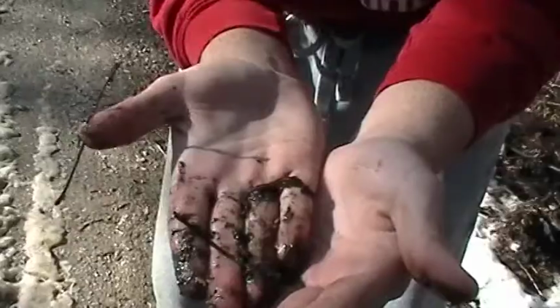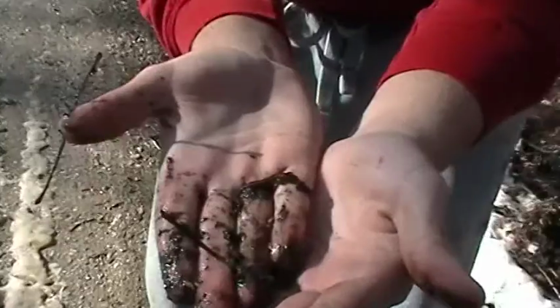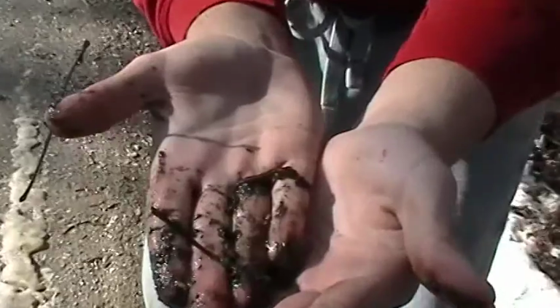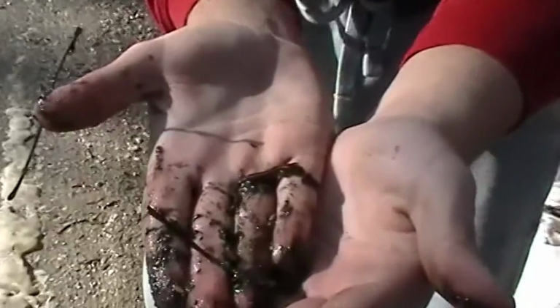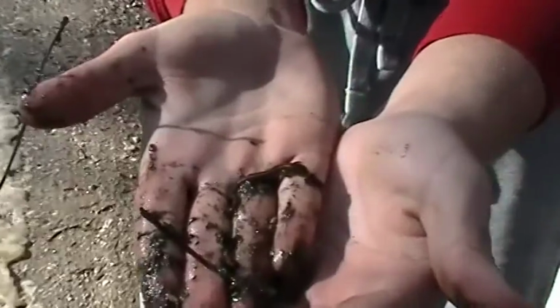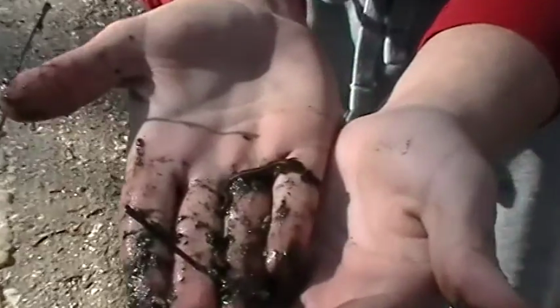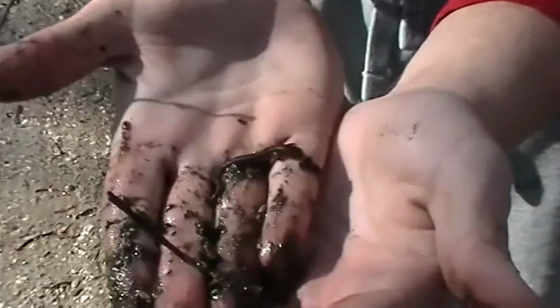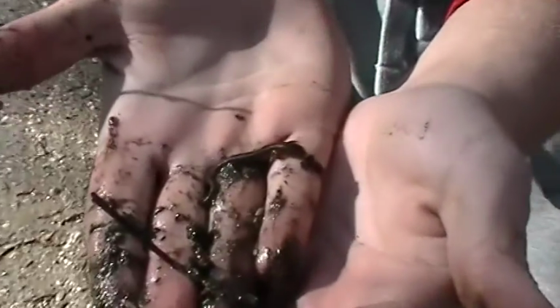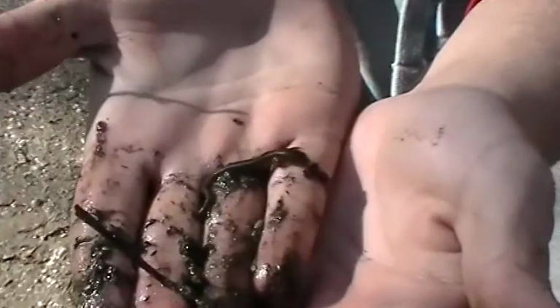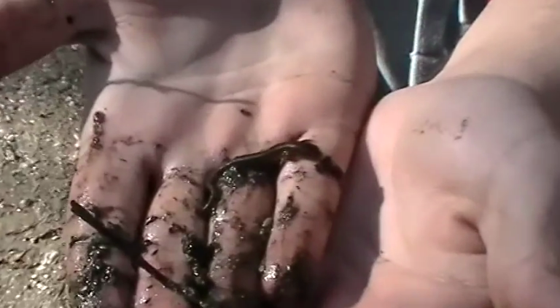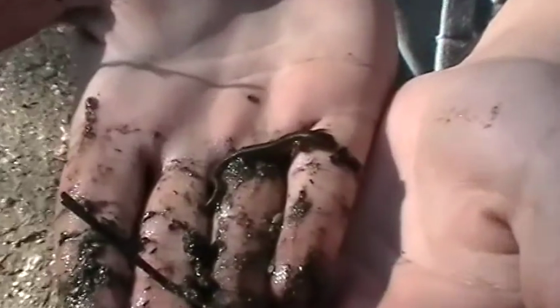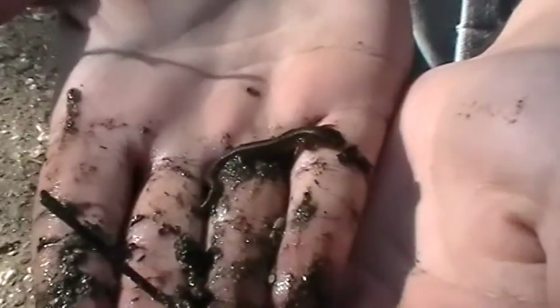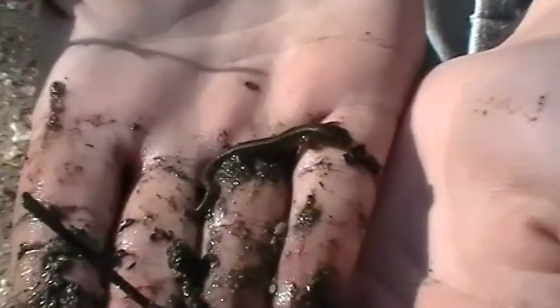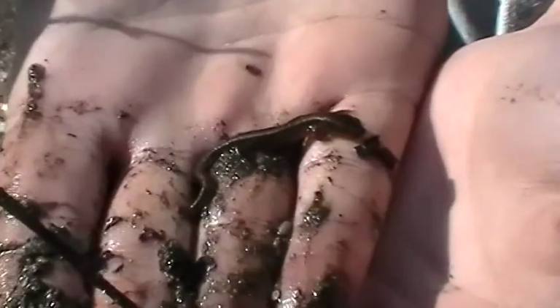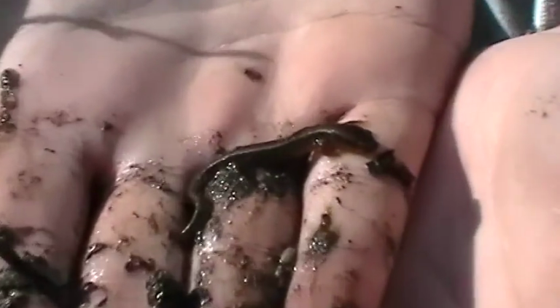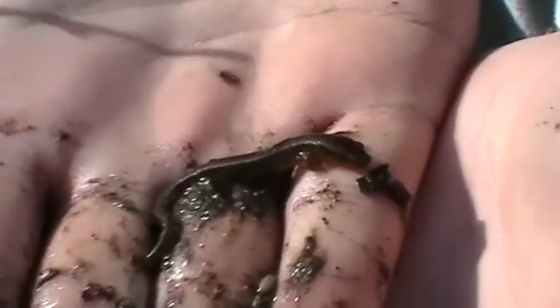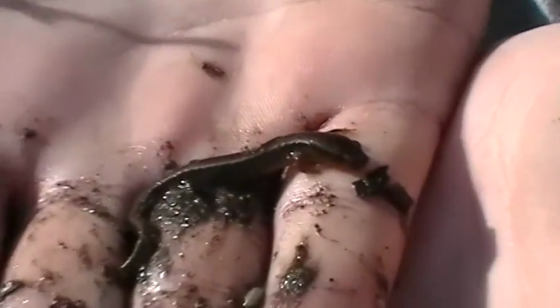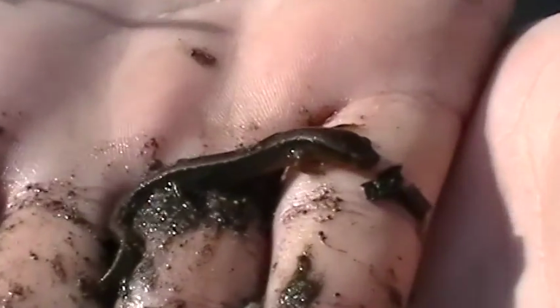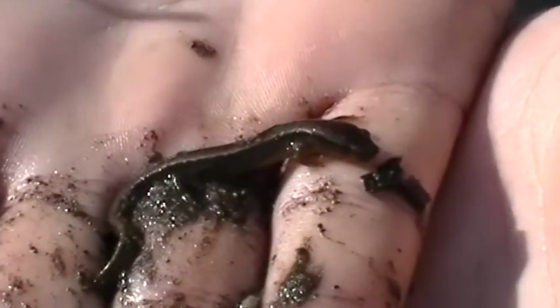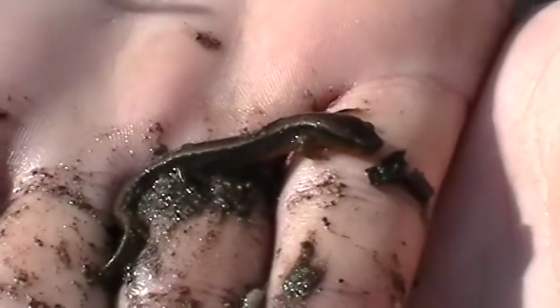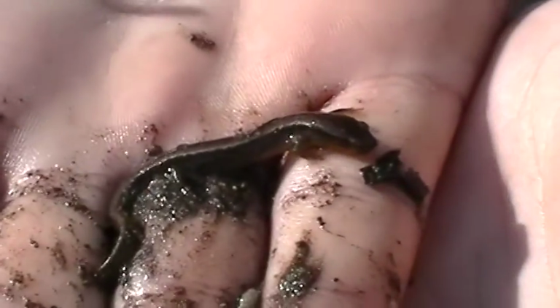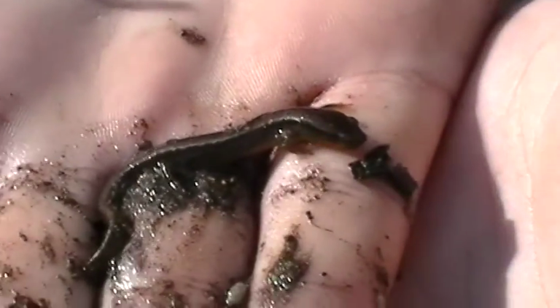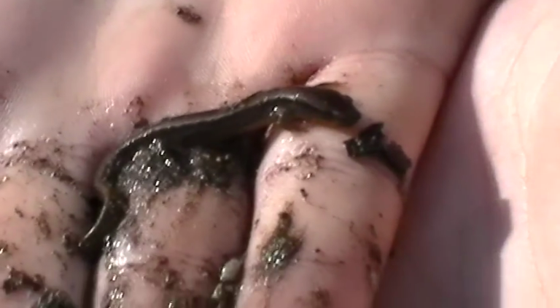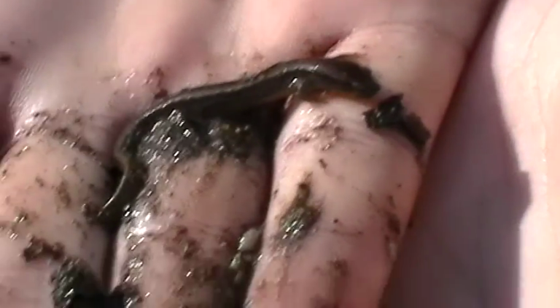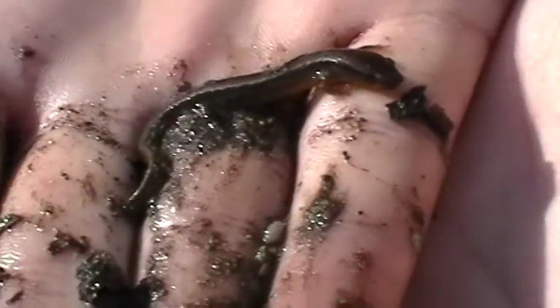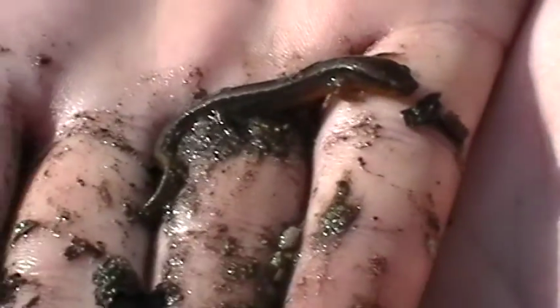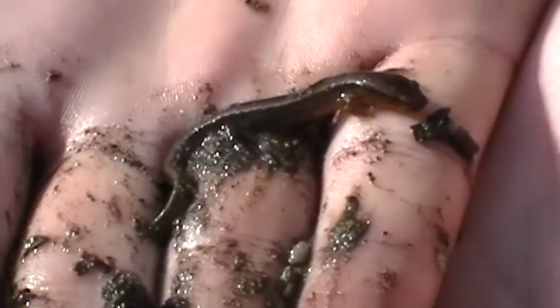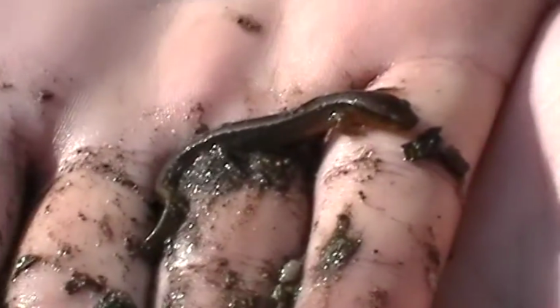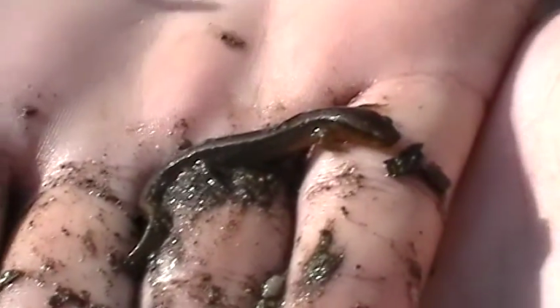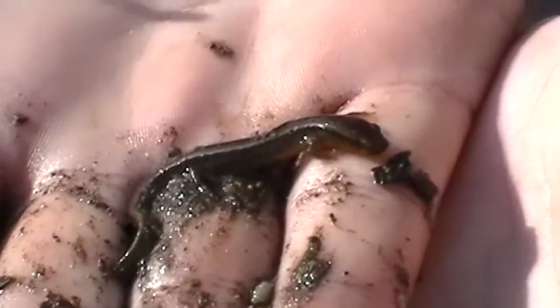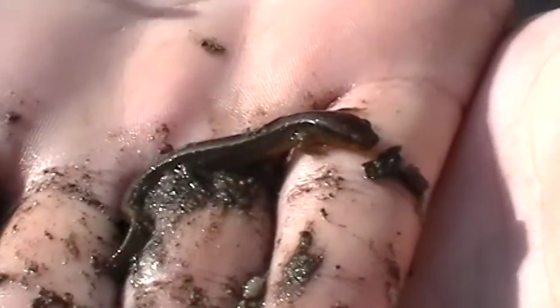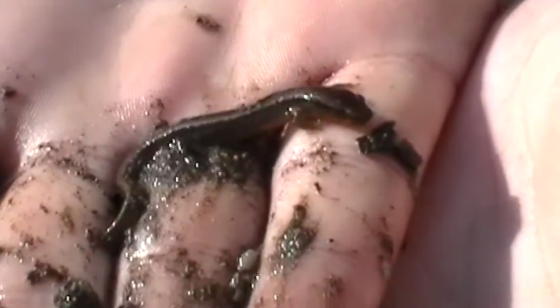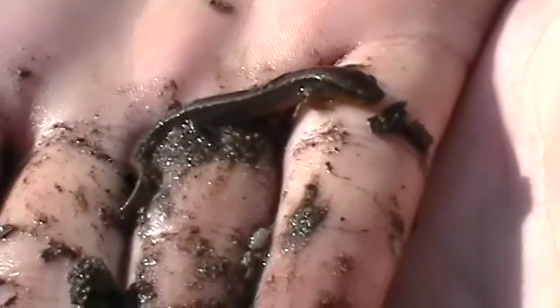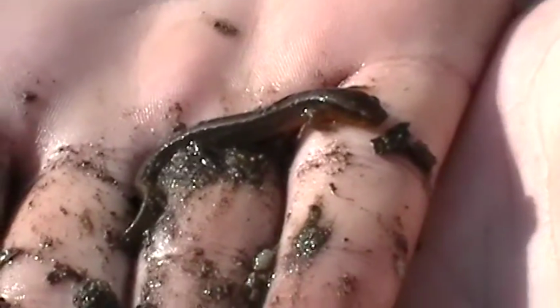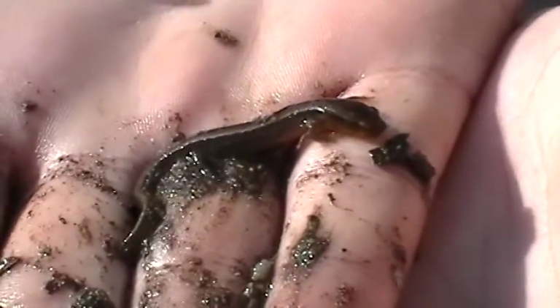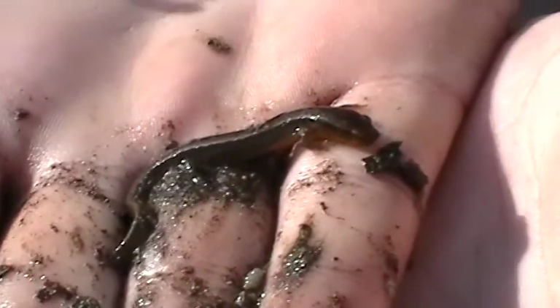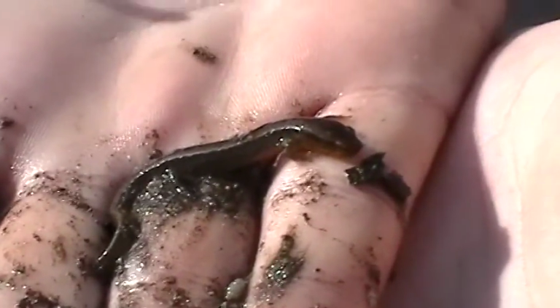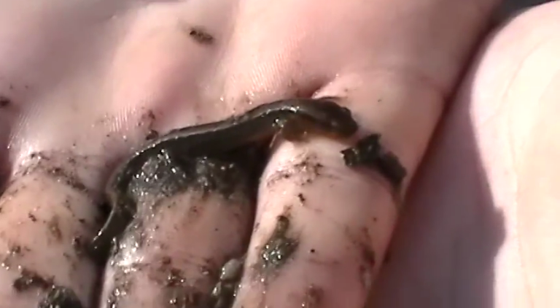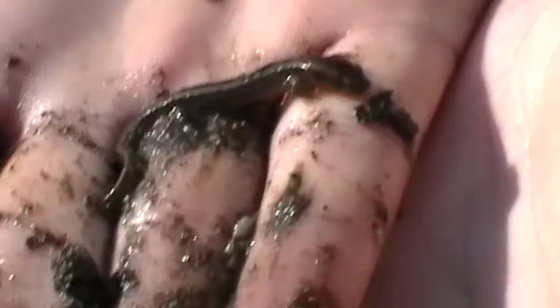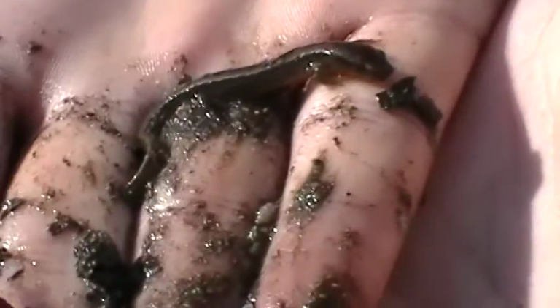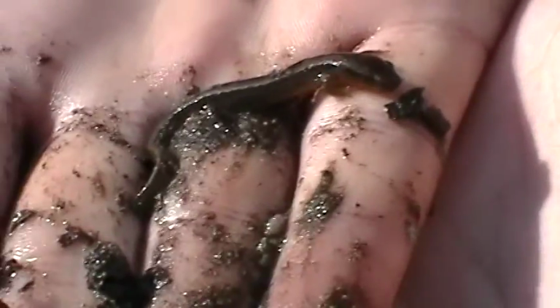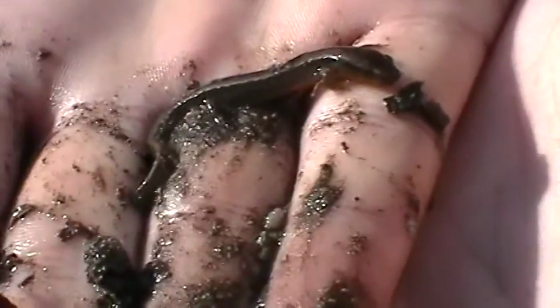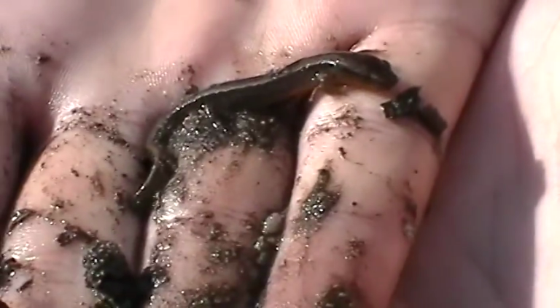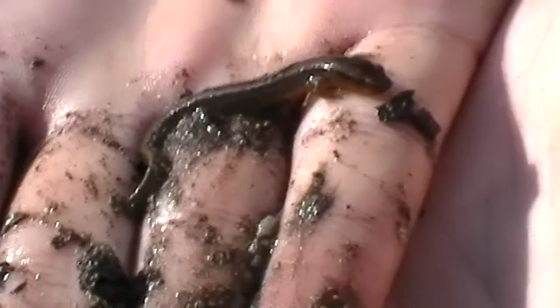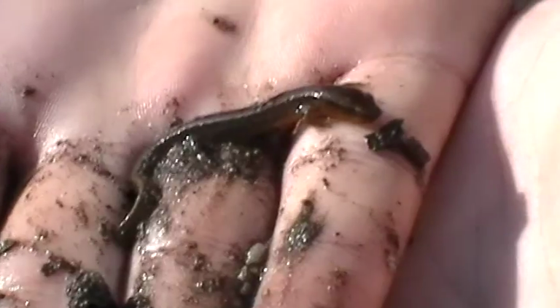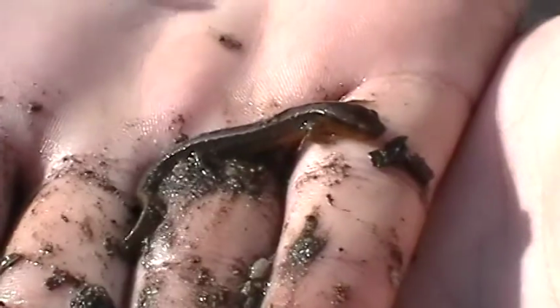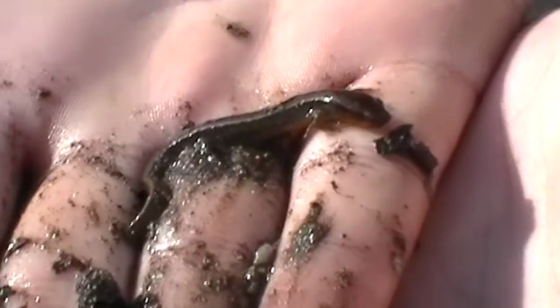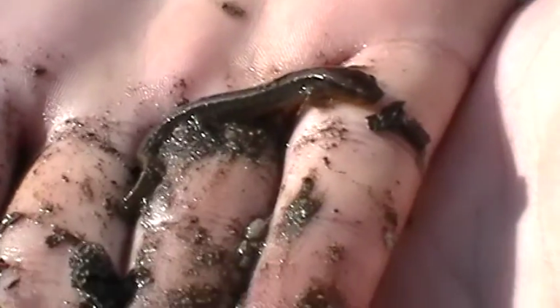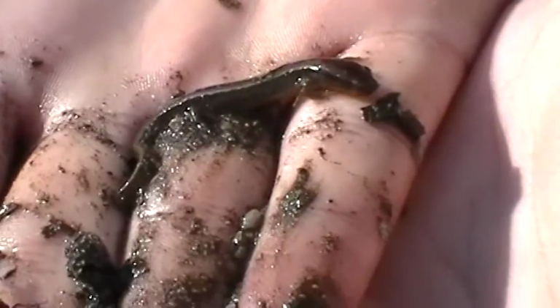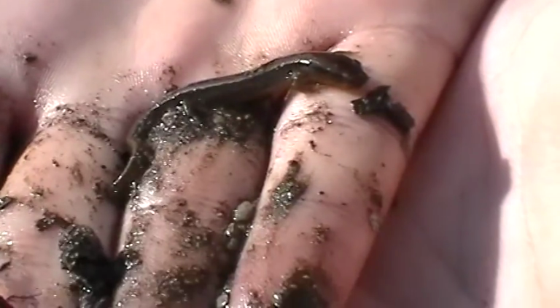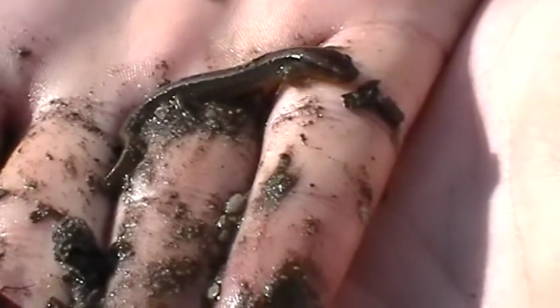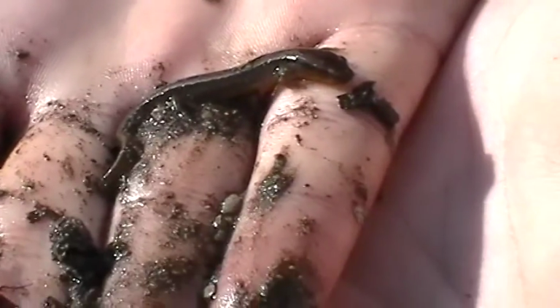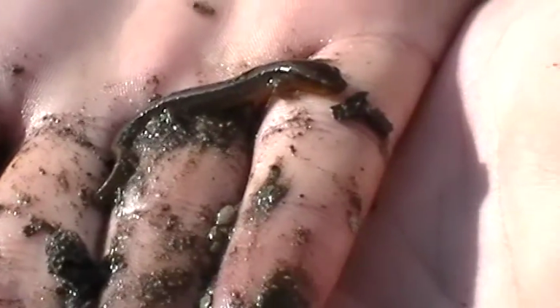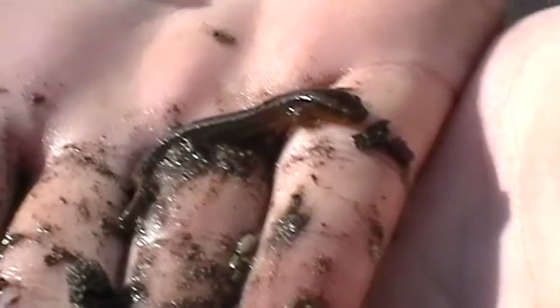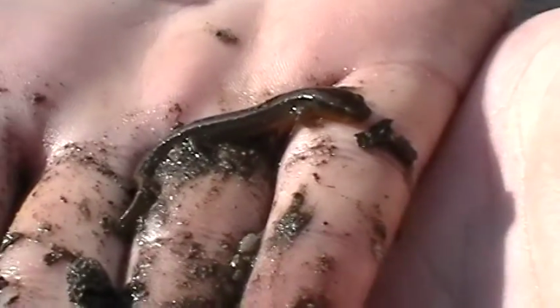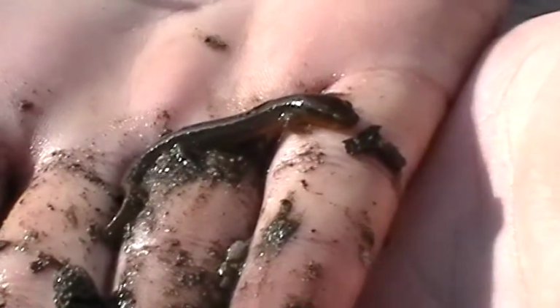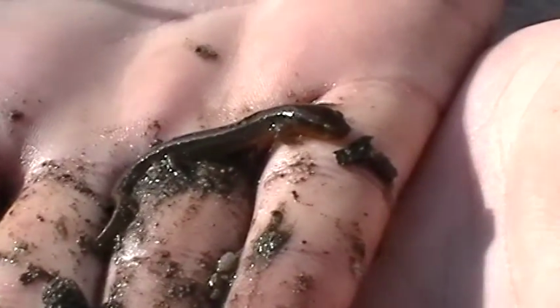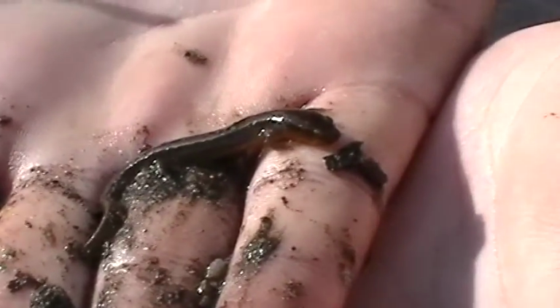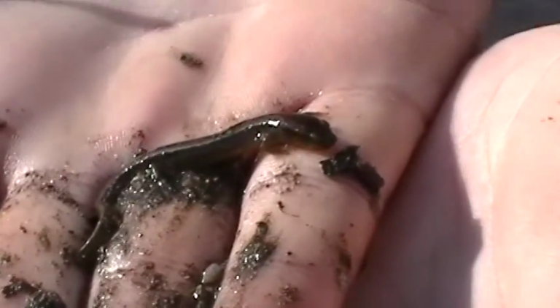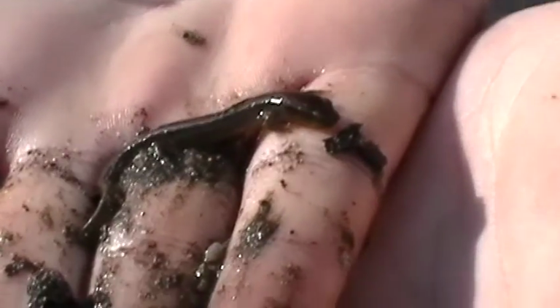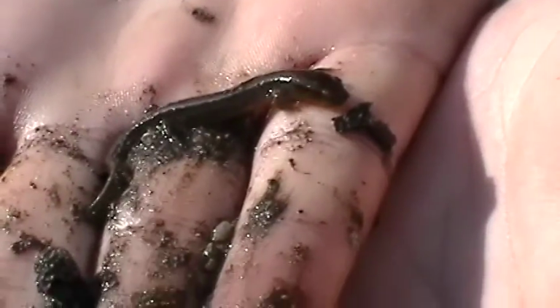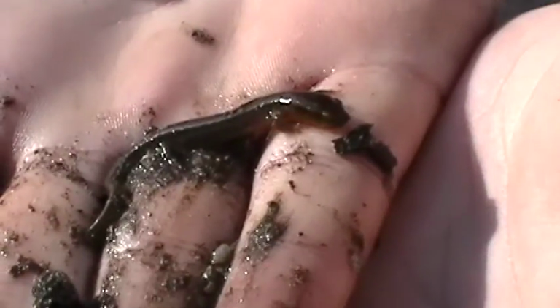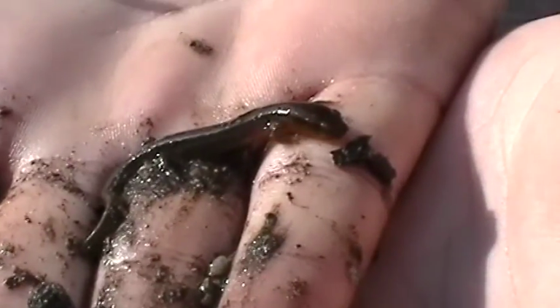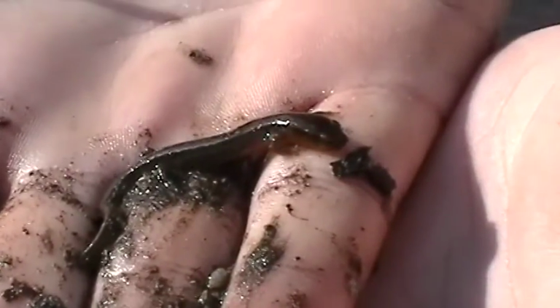This is a two-line salamander — a southern two-line salamander — that we found here in Amherst County, Virginia.